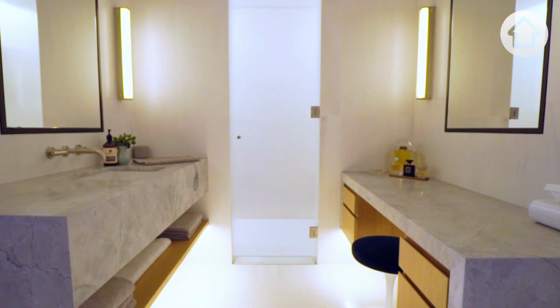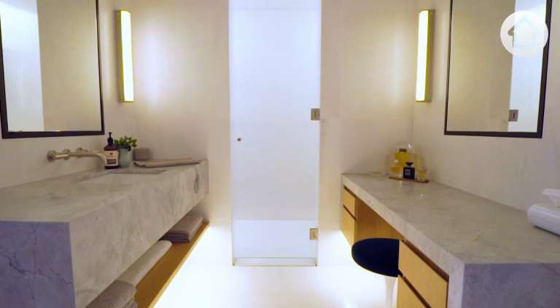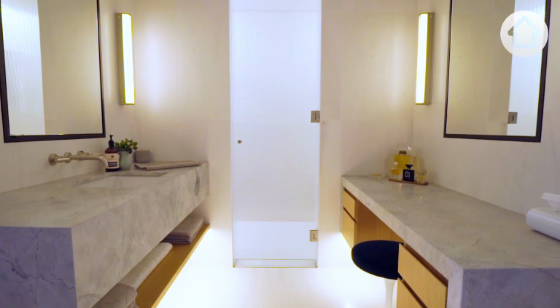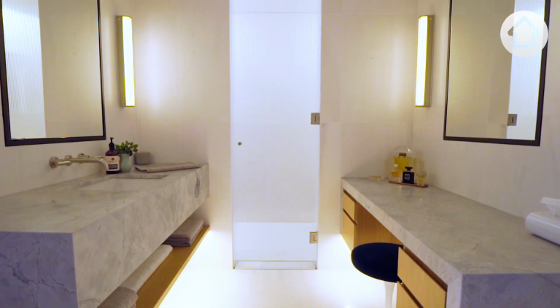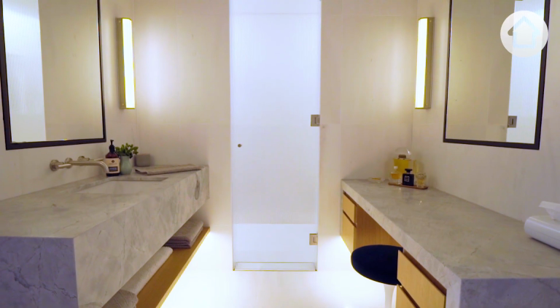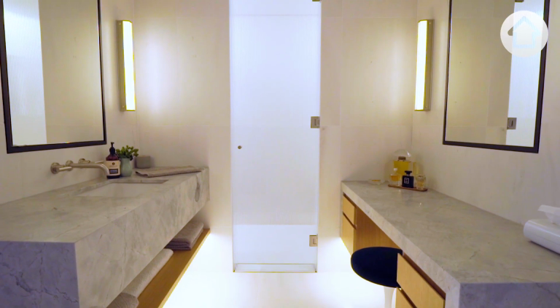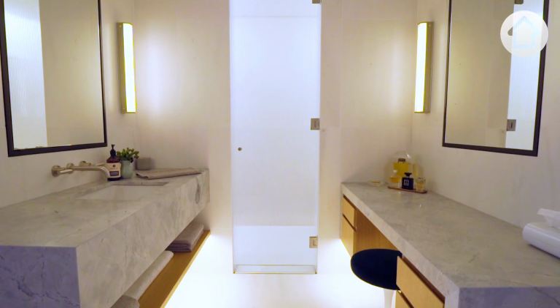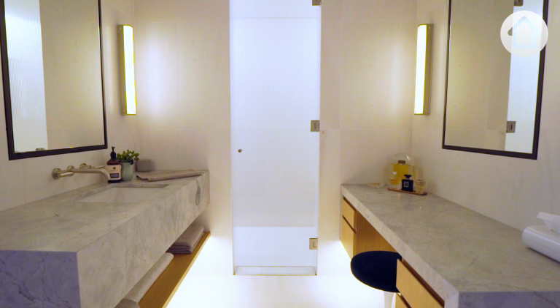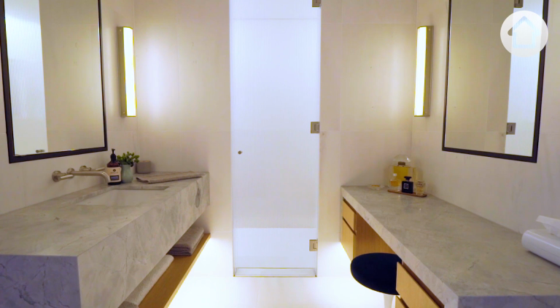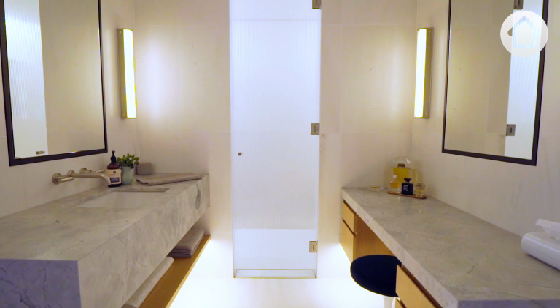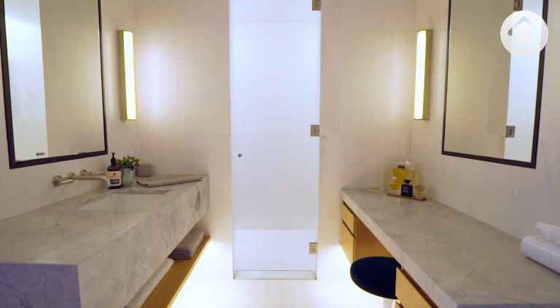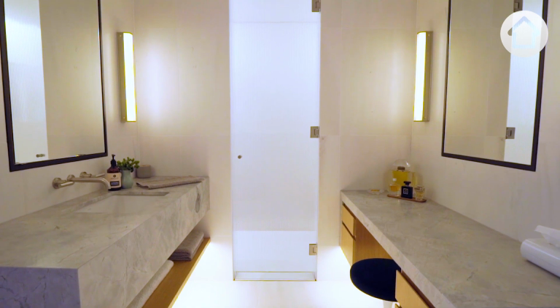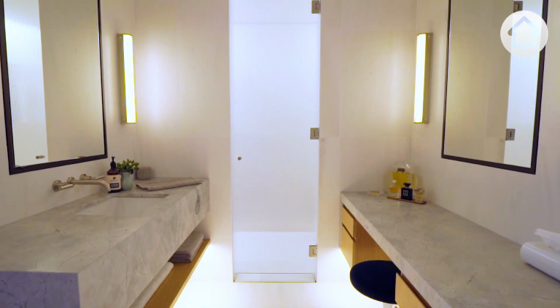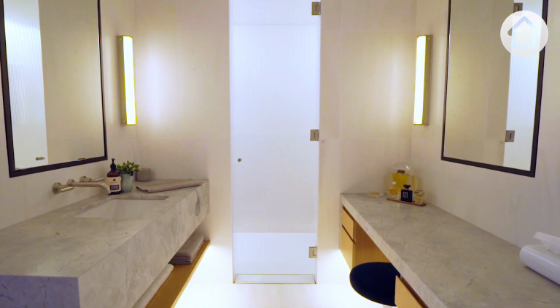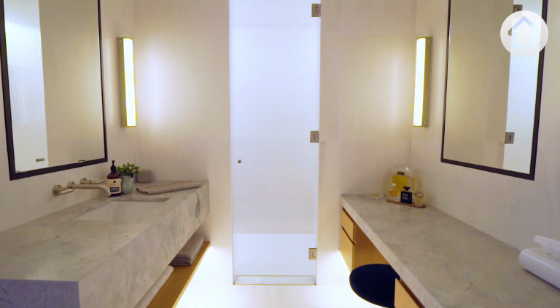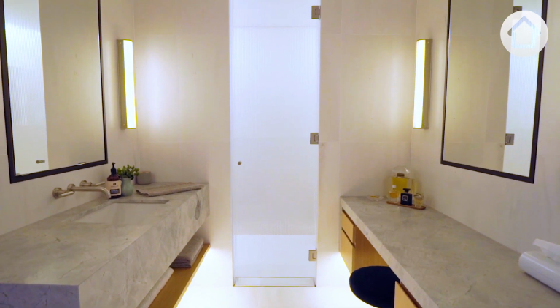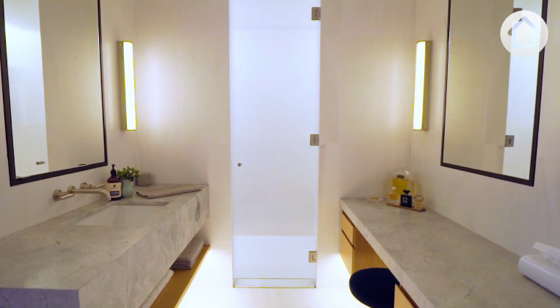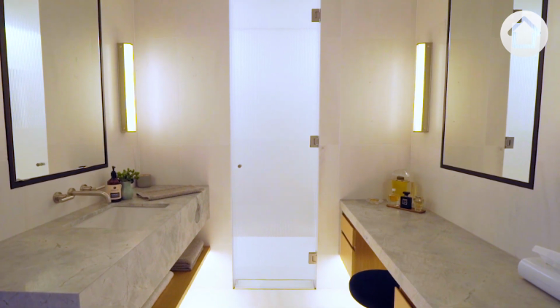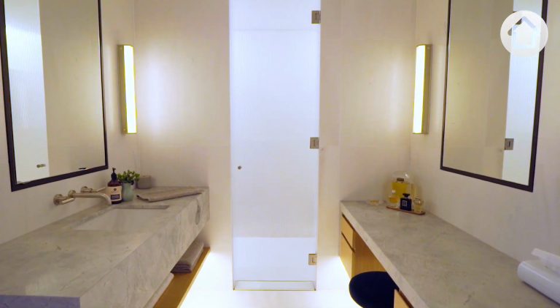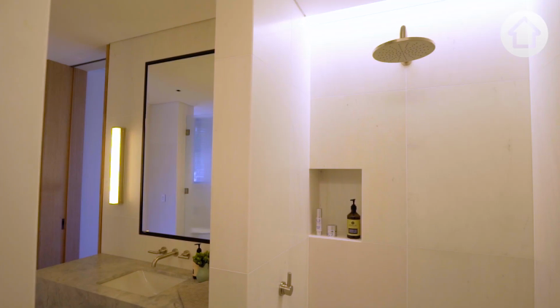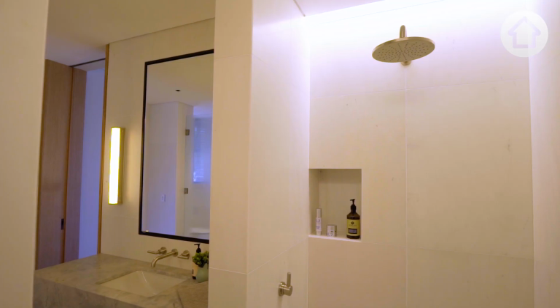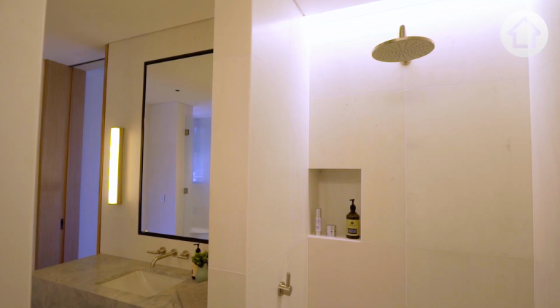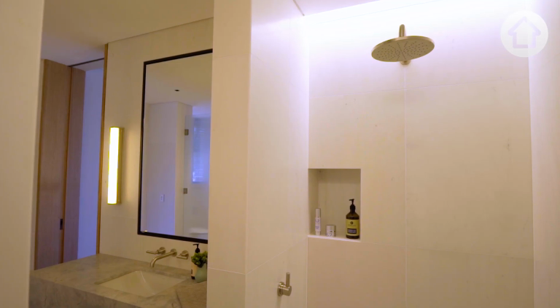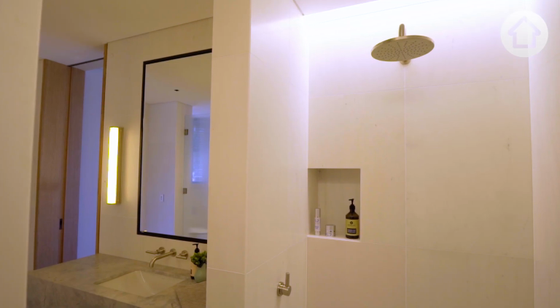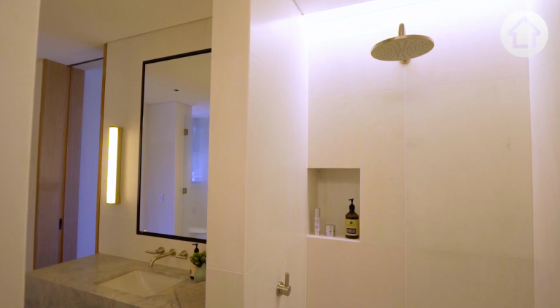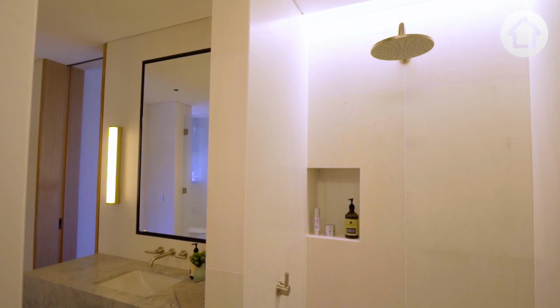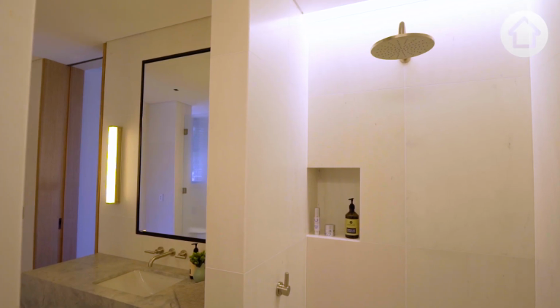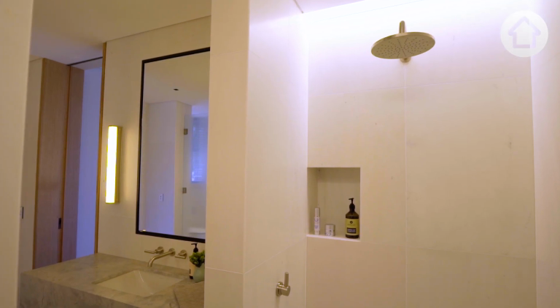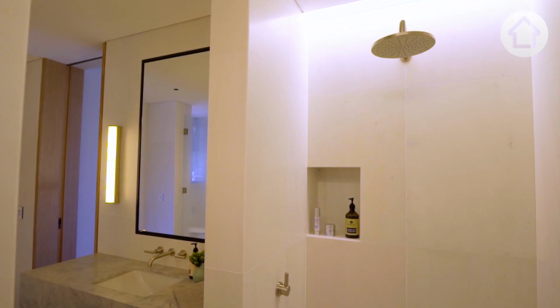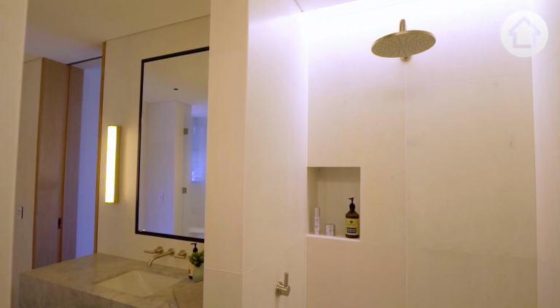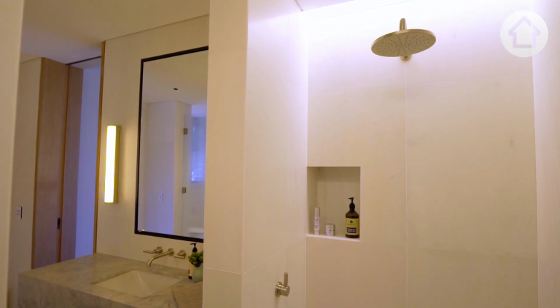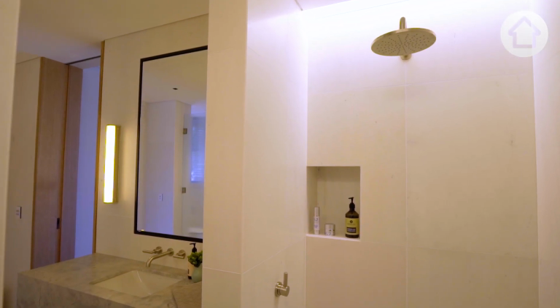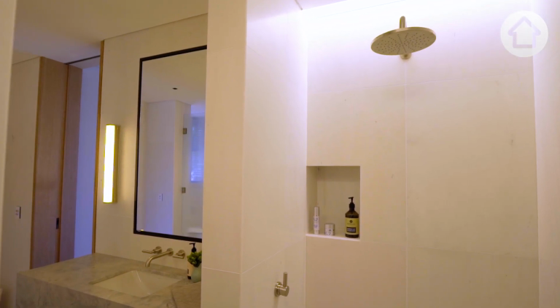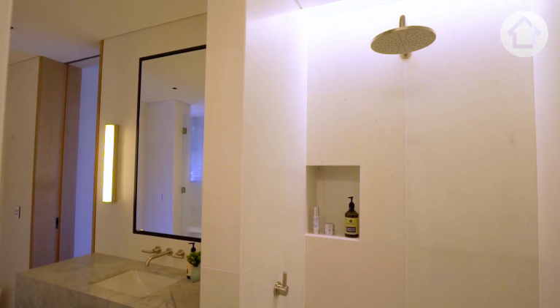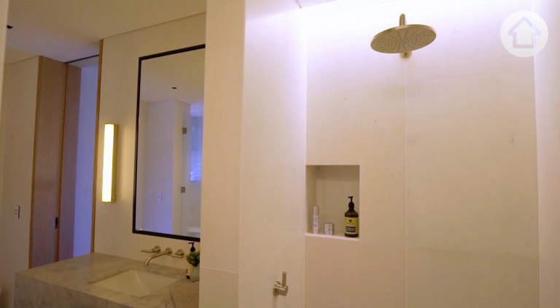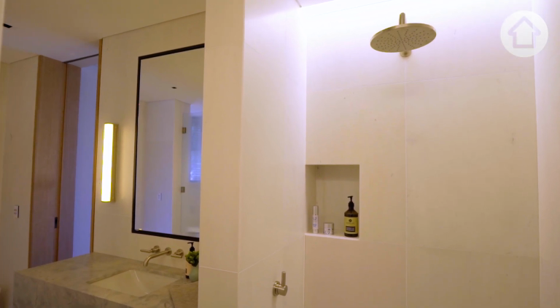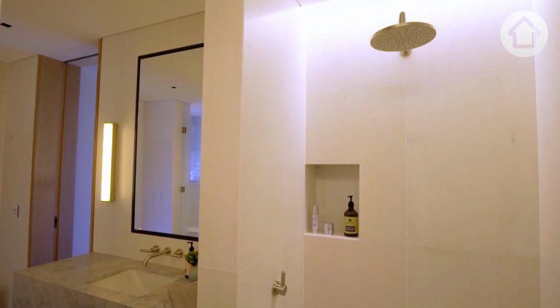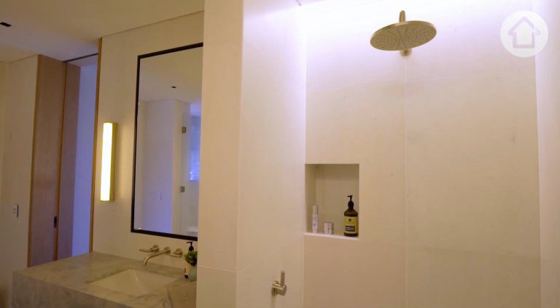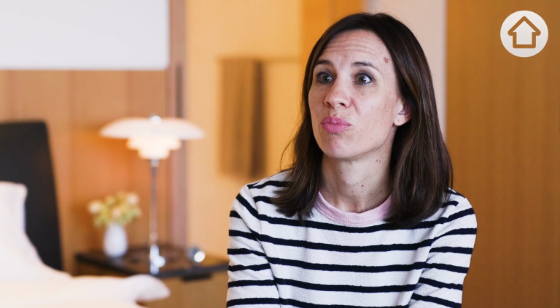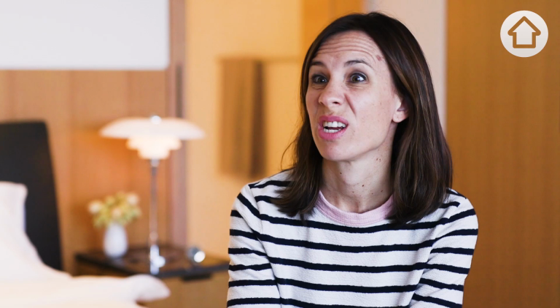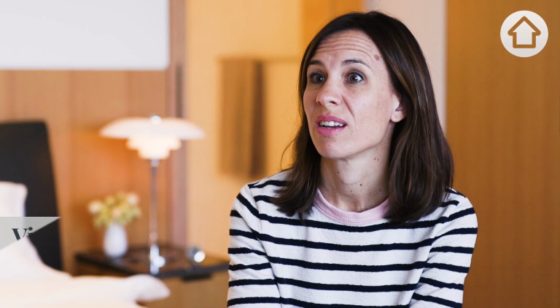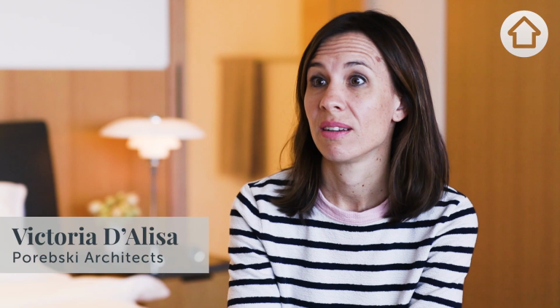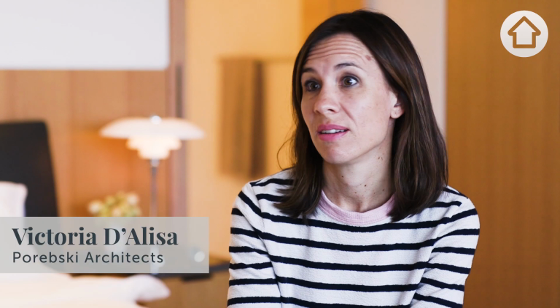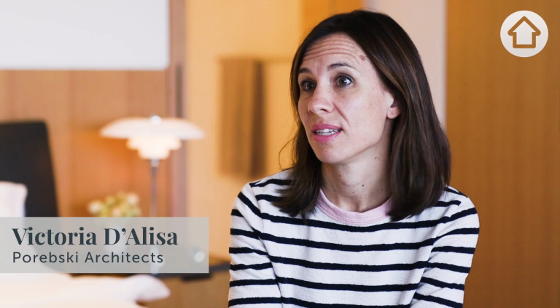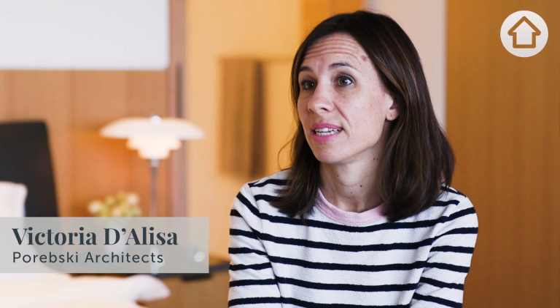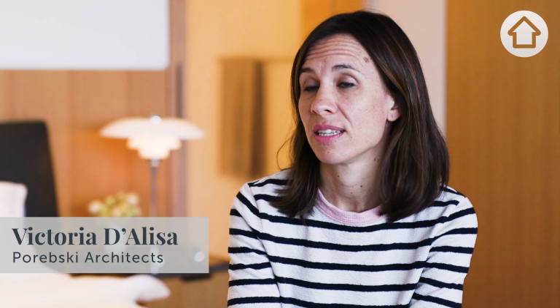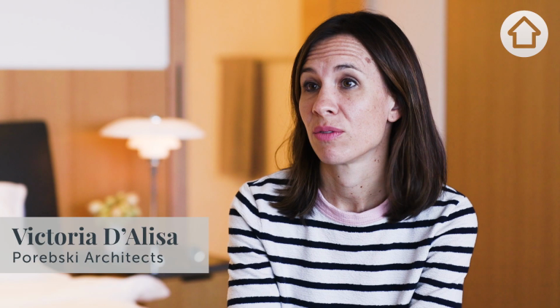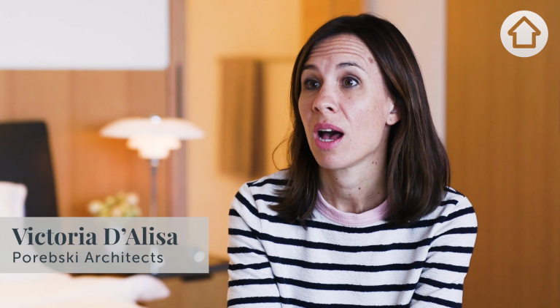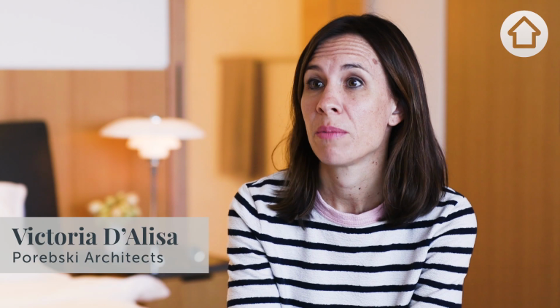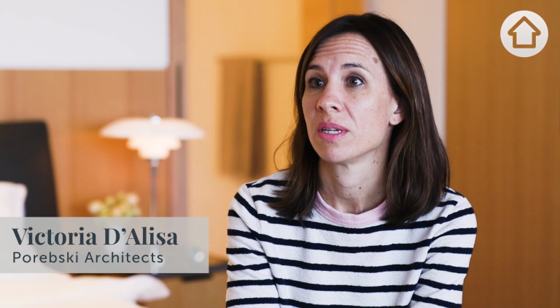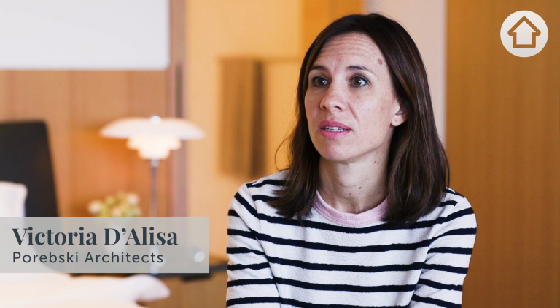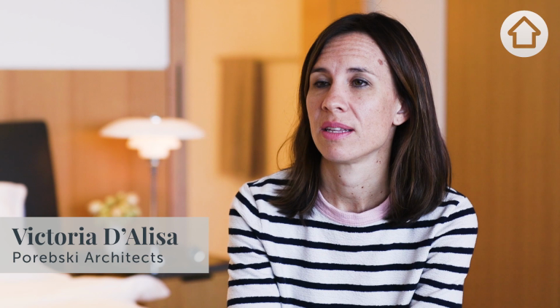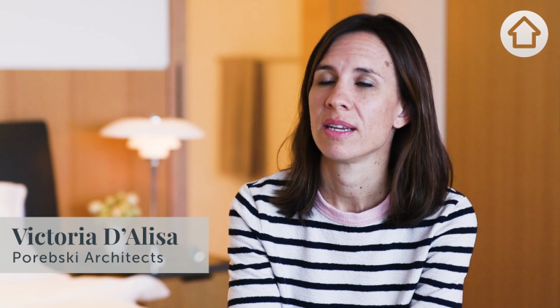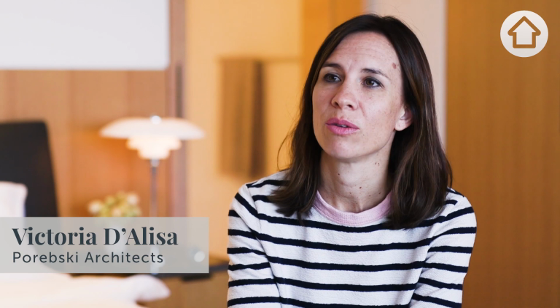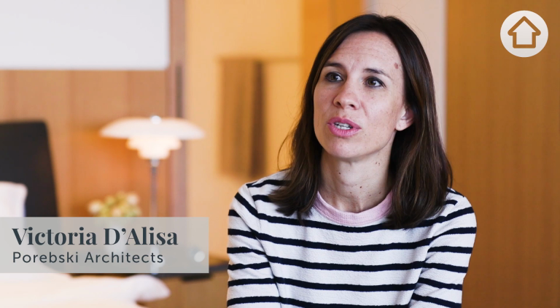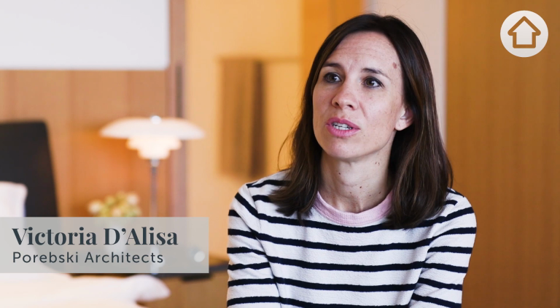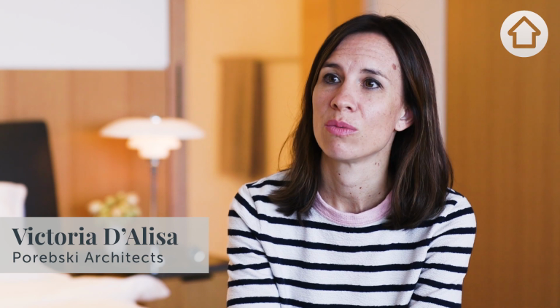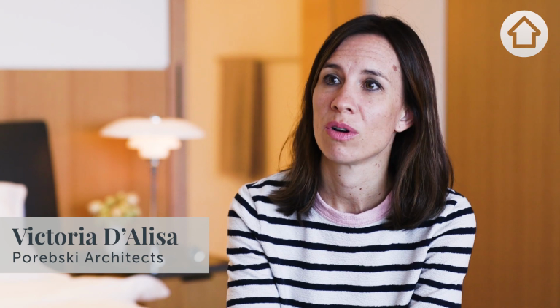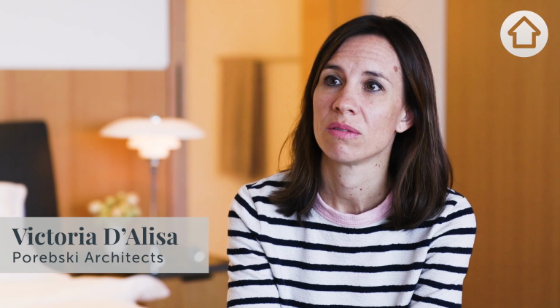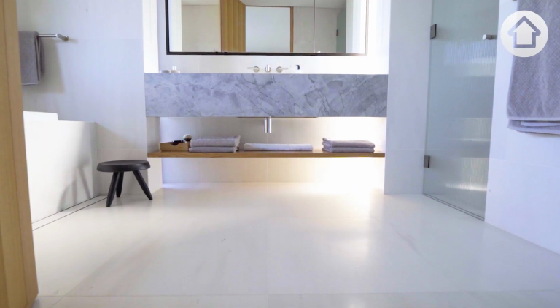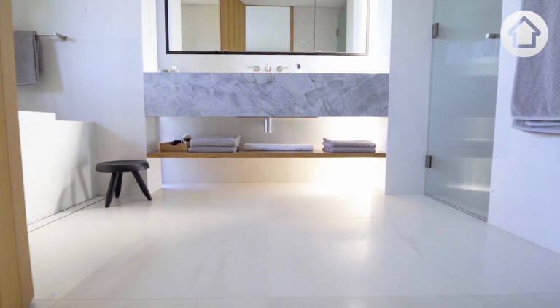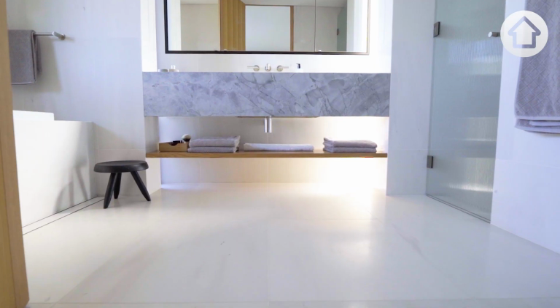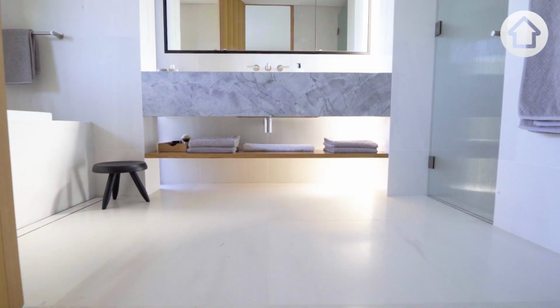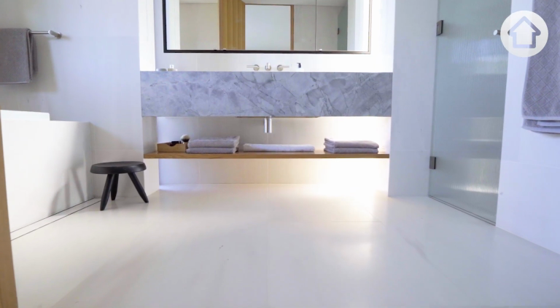The bathrooms — they're very symmetrical, and from that symmetry bring a sense of calmness, which is what they wanted.